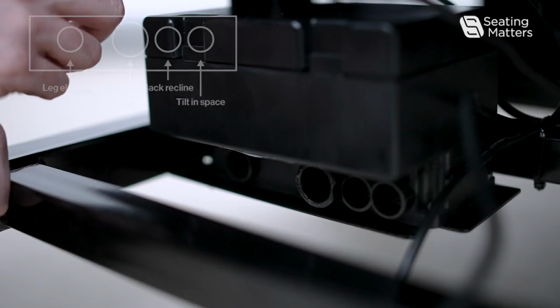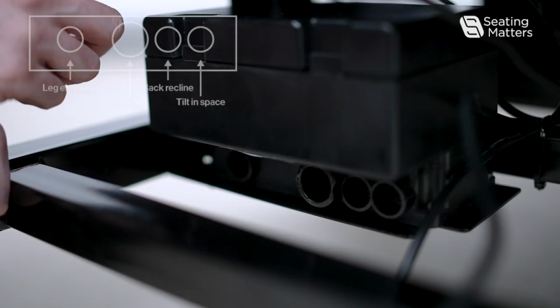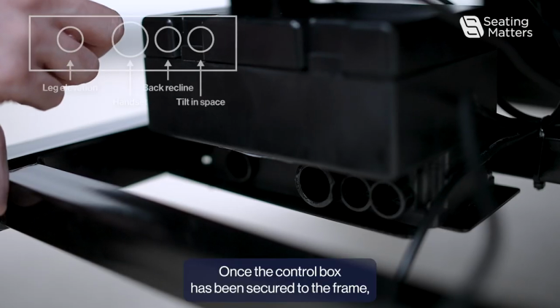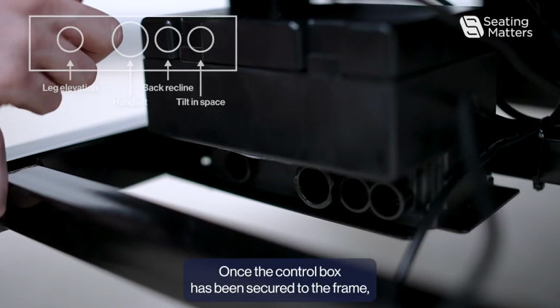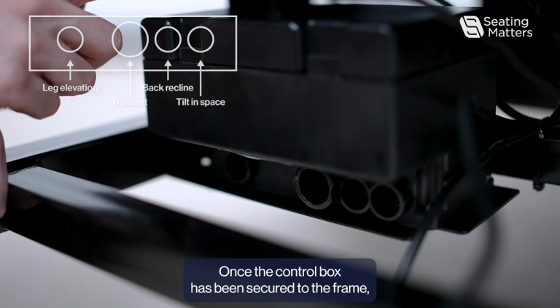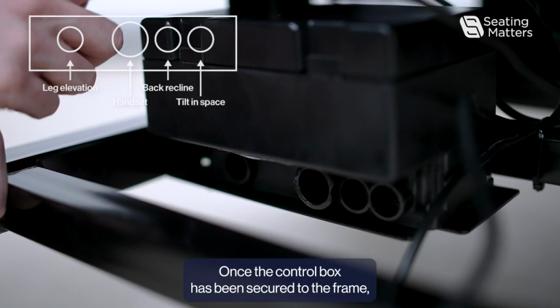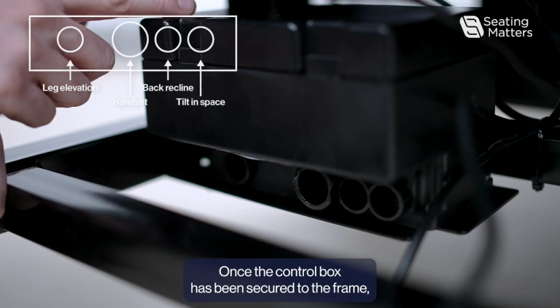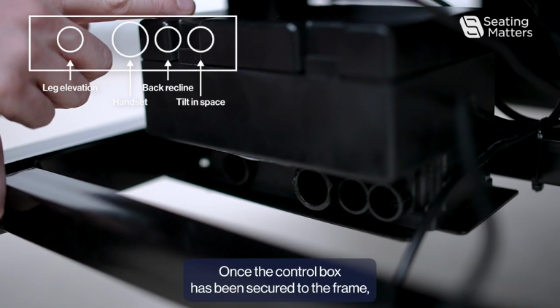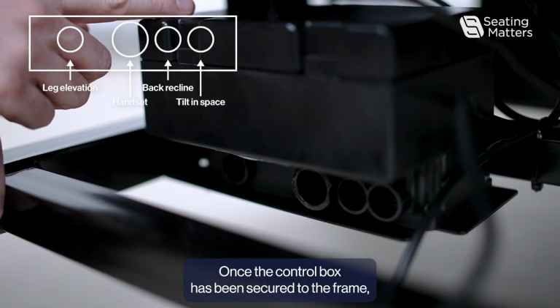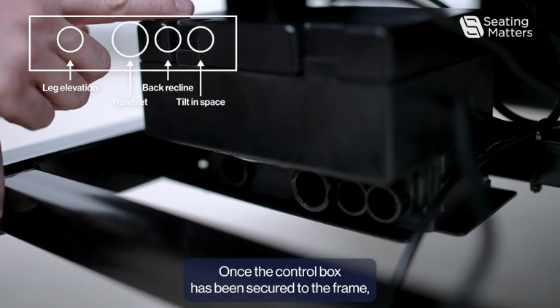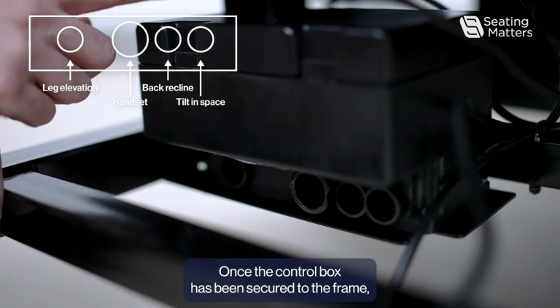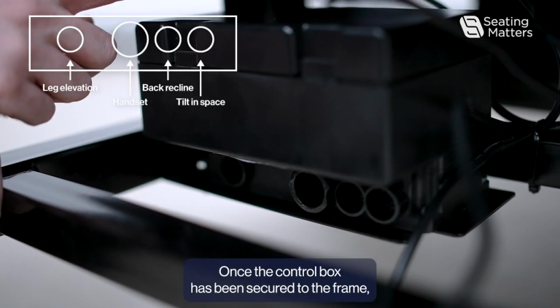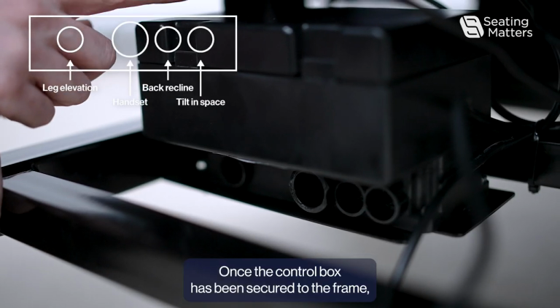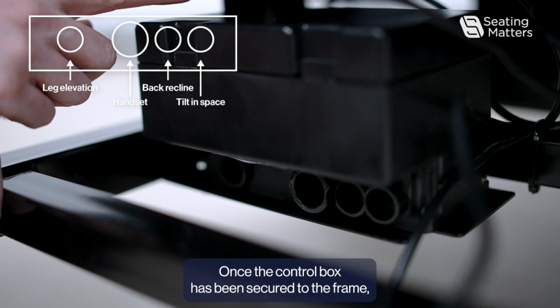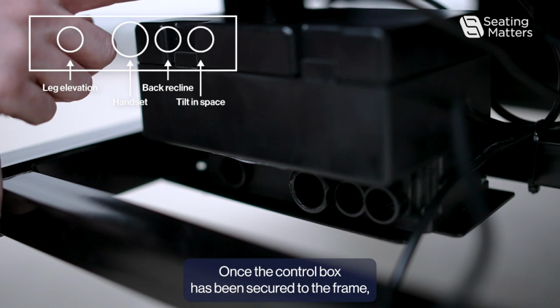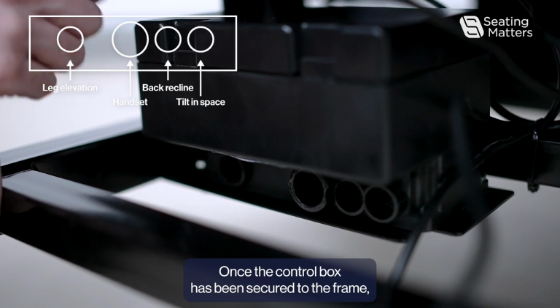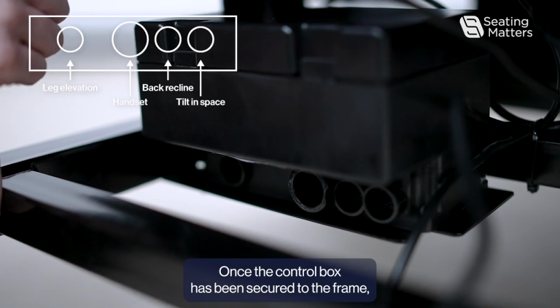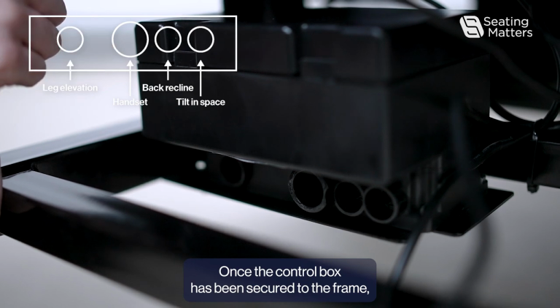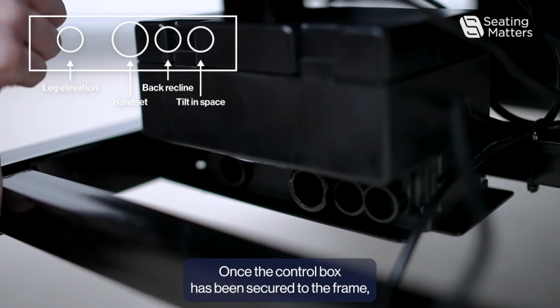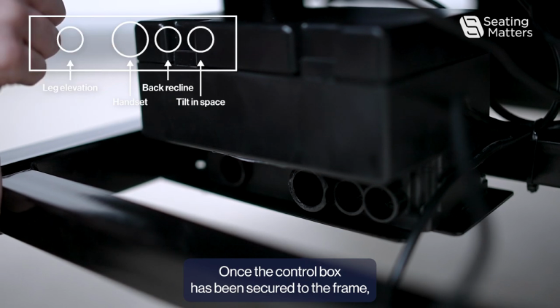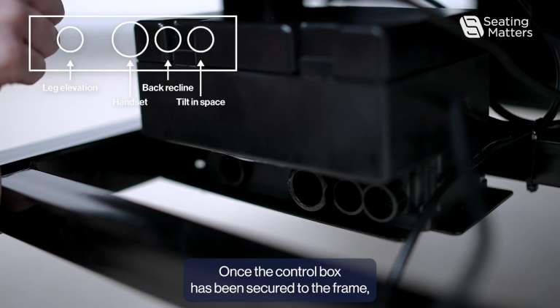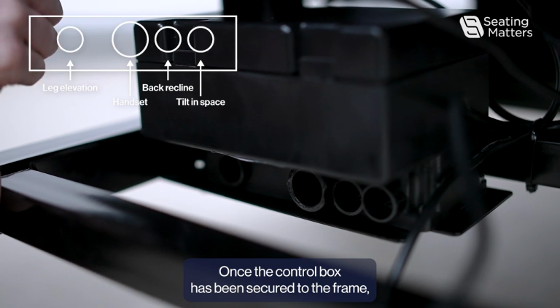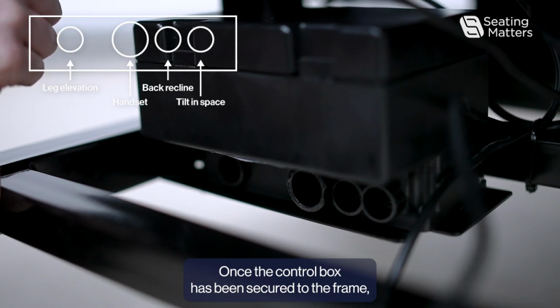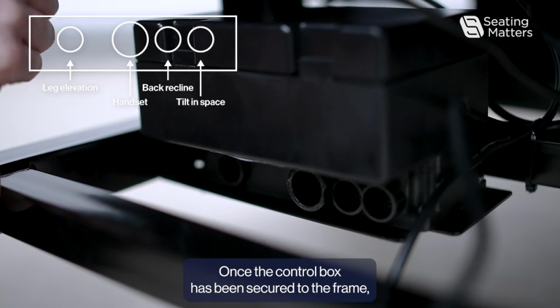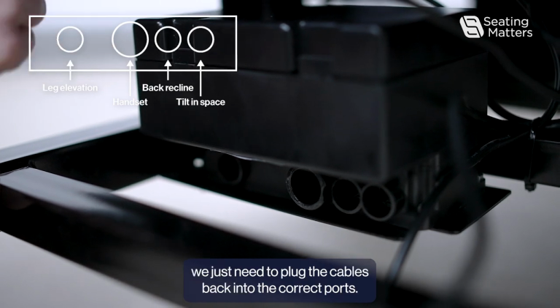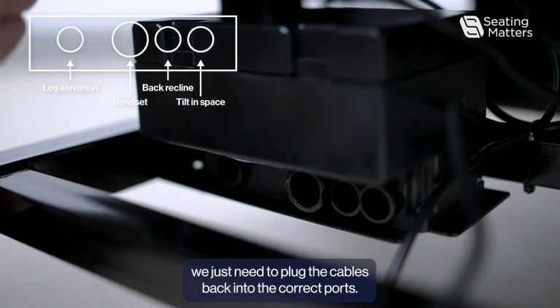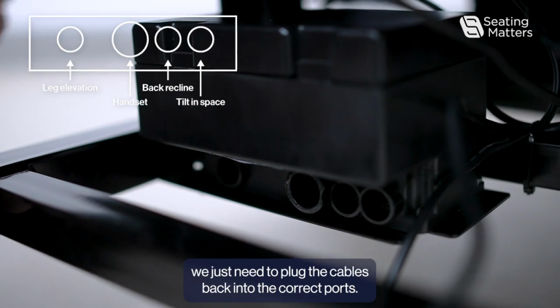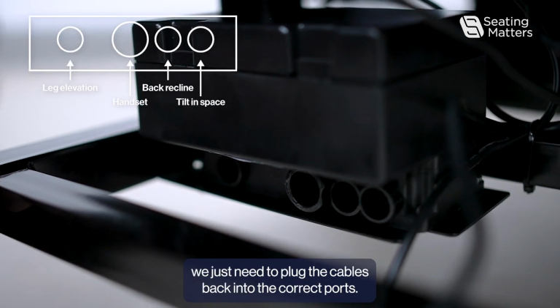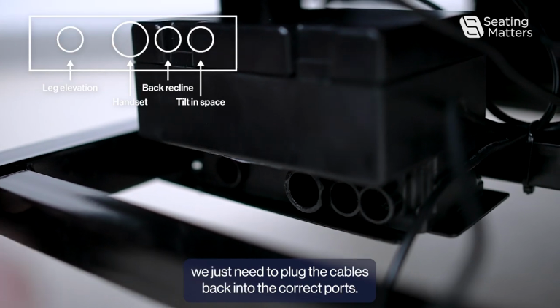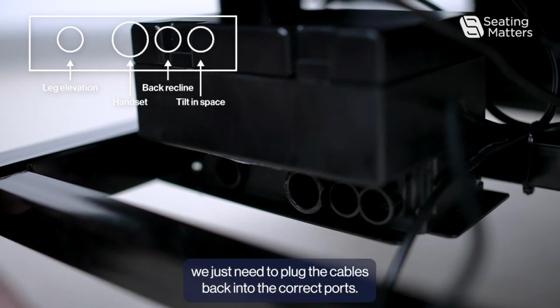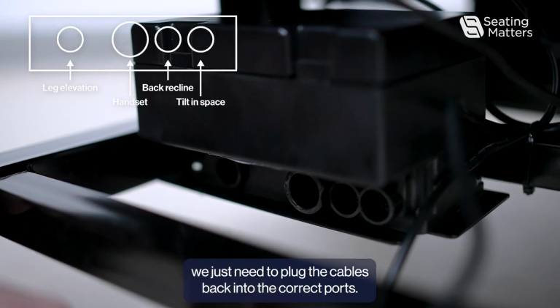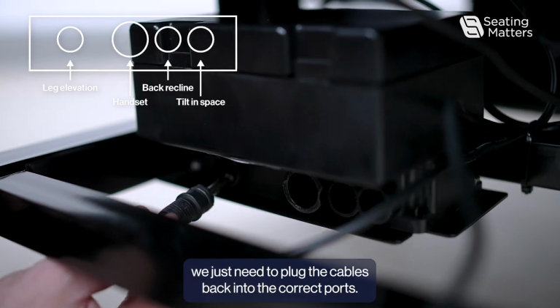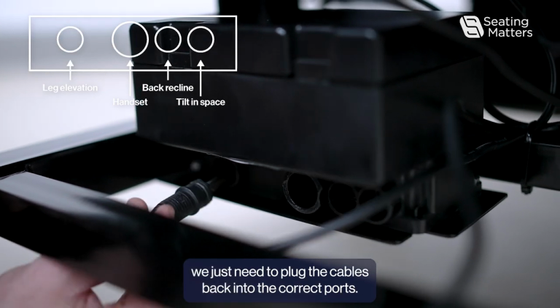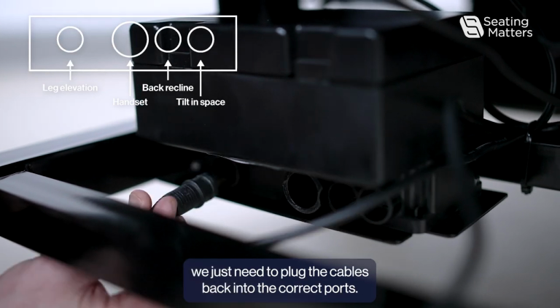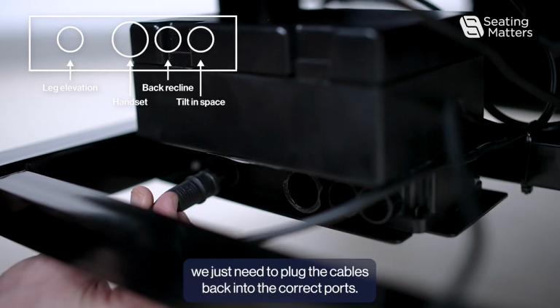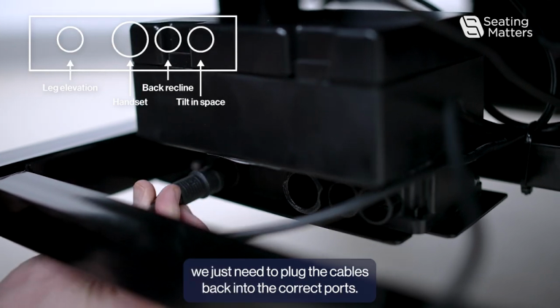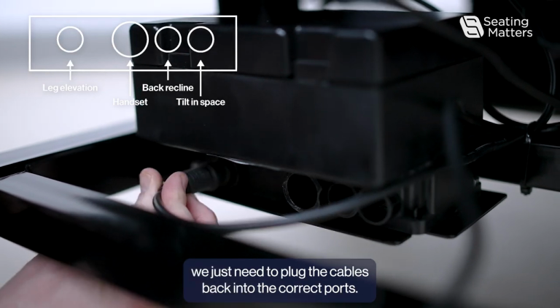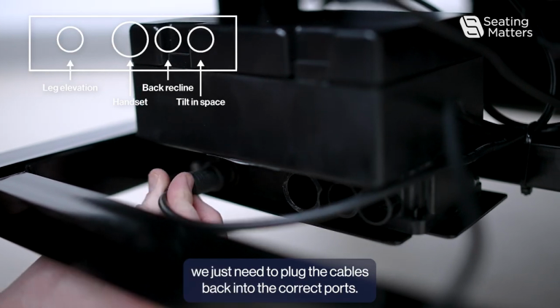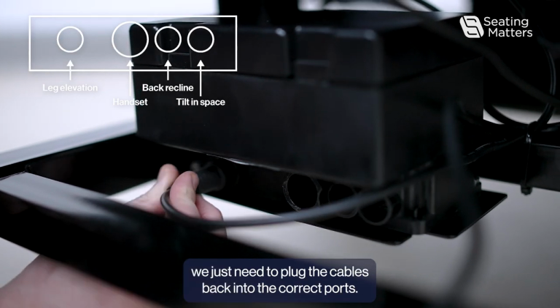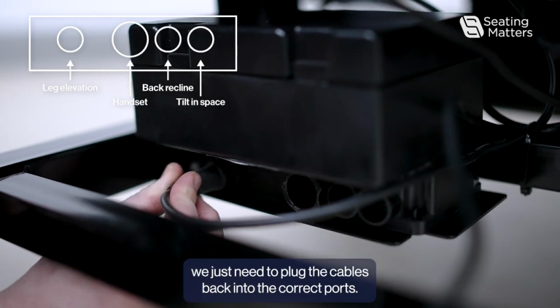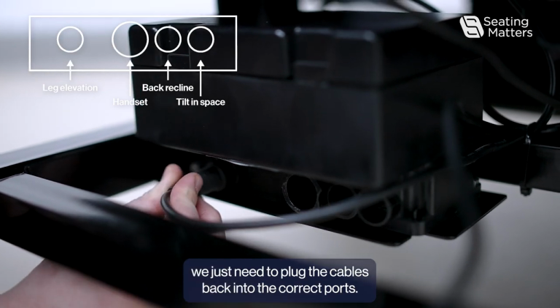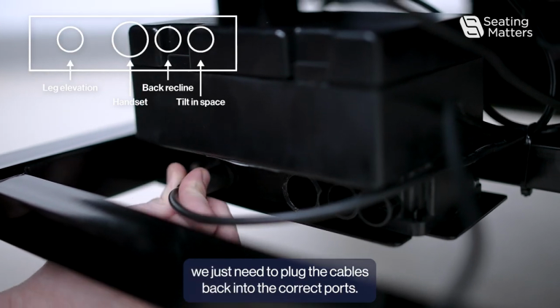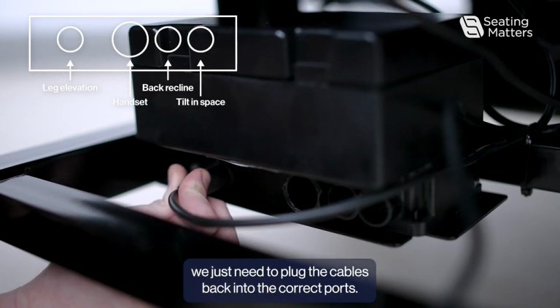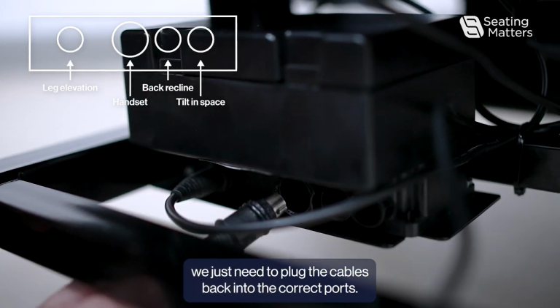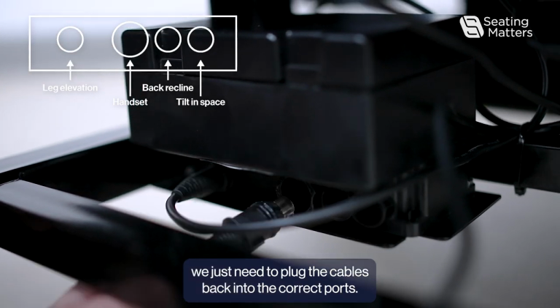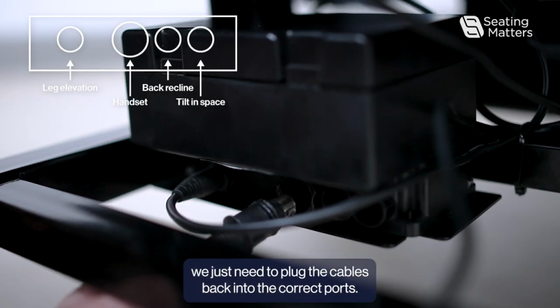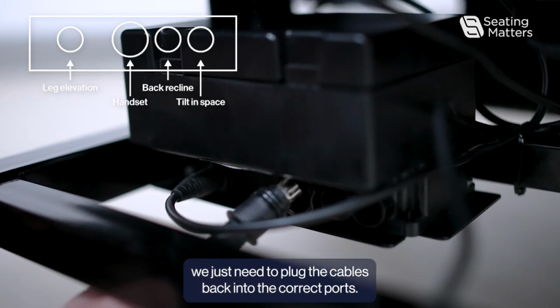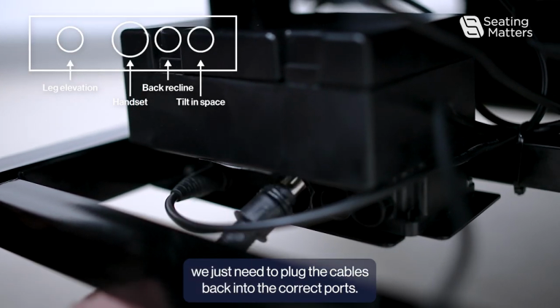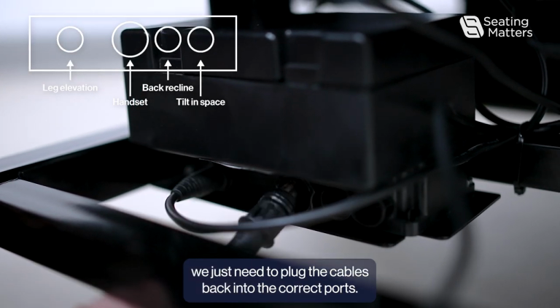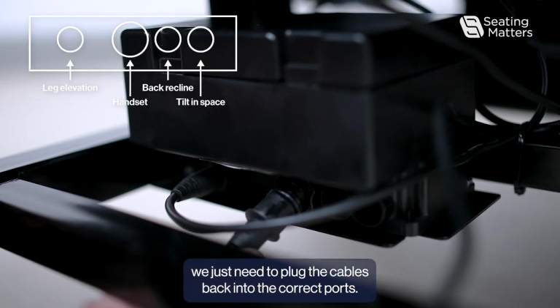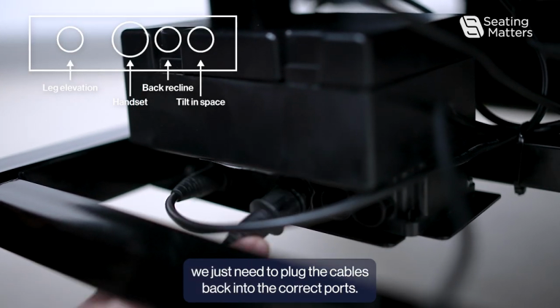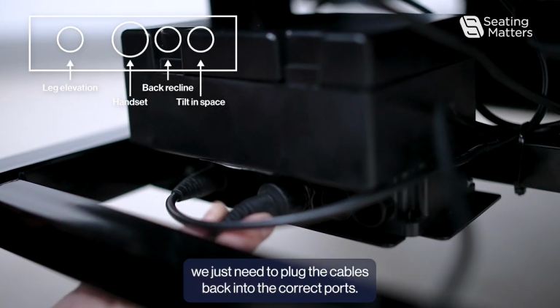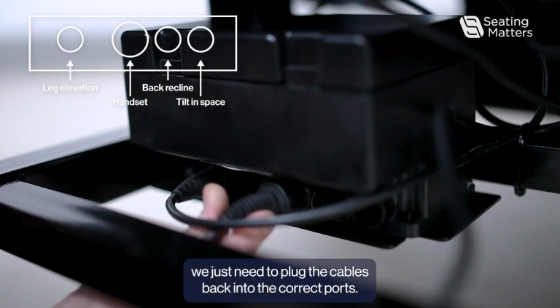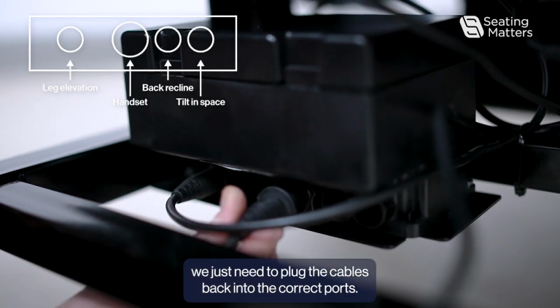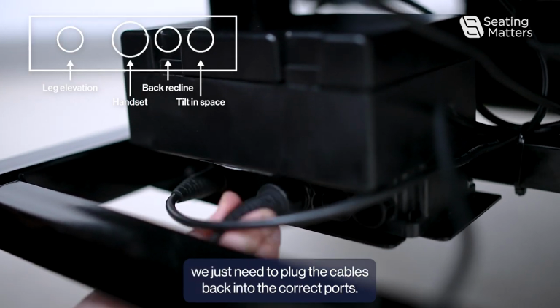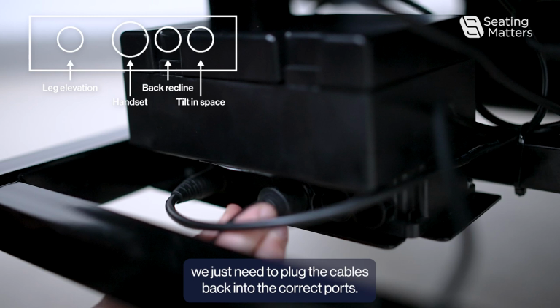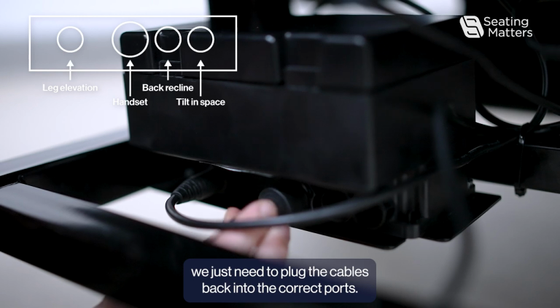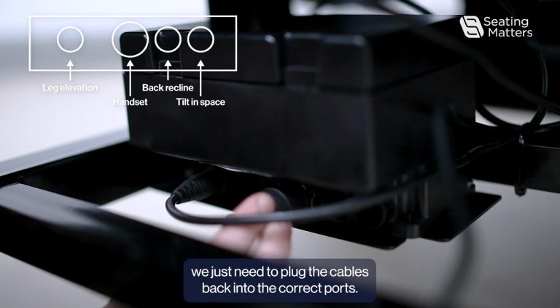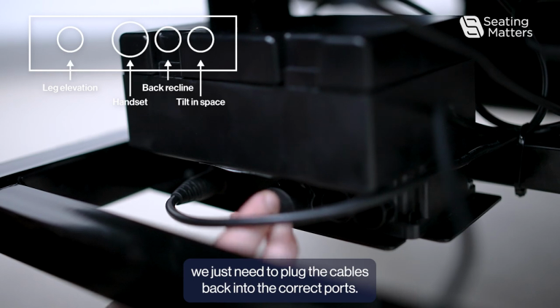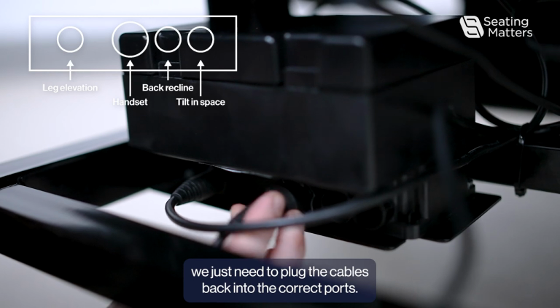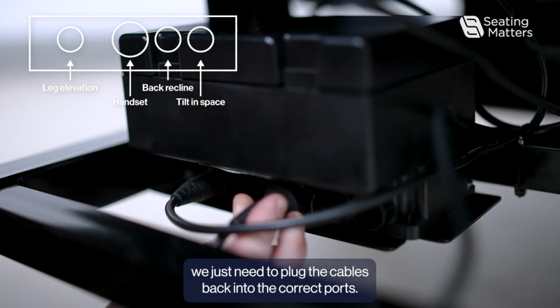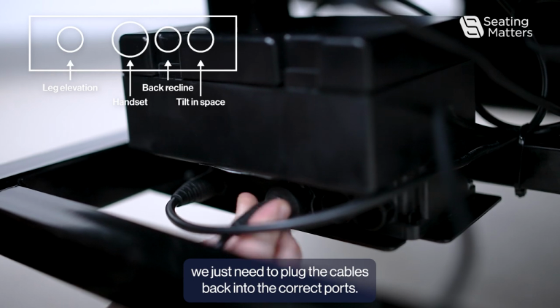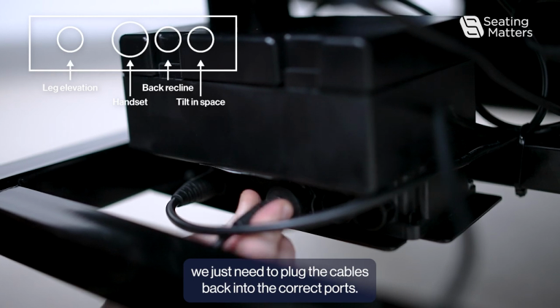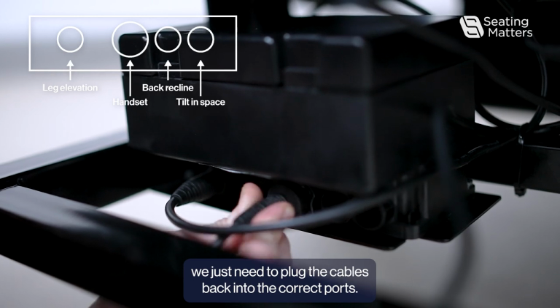Once the control box has been secured to the frame, we just need to plug the cables back into the correct connectors.